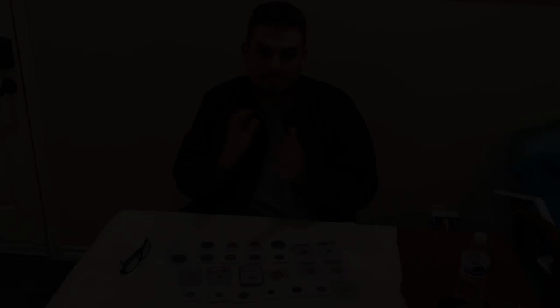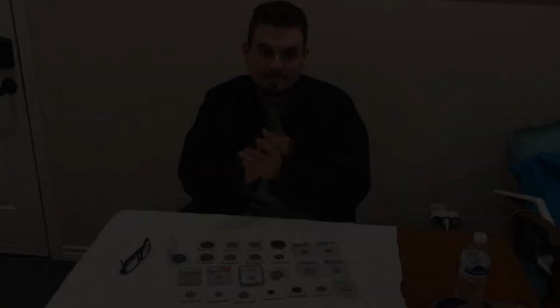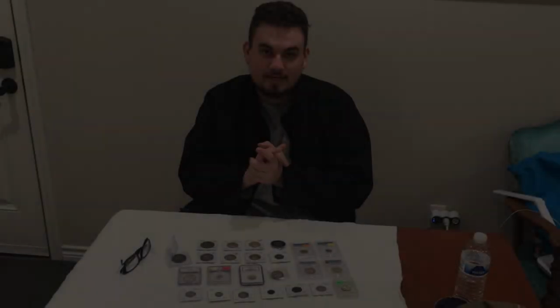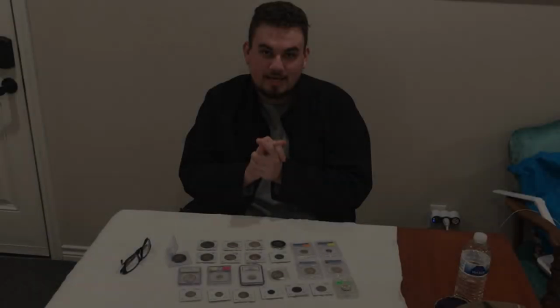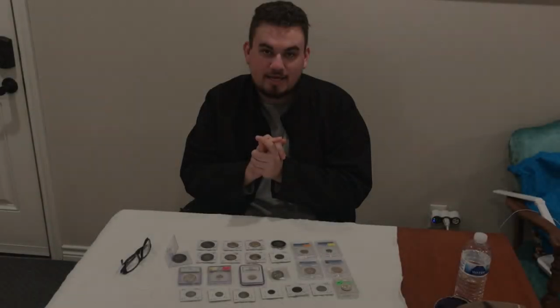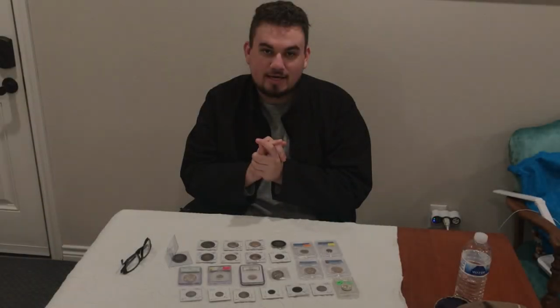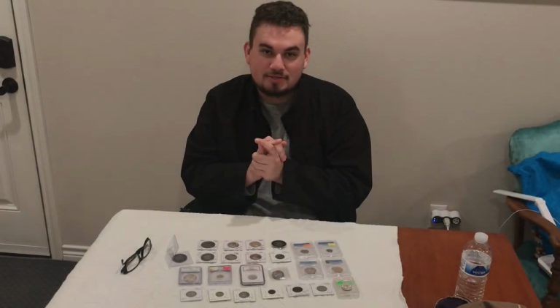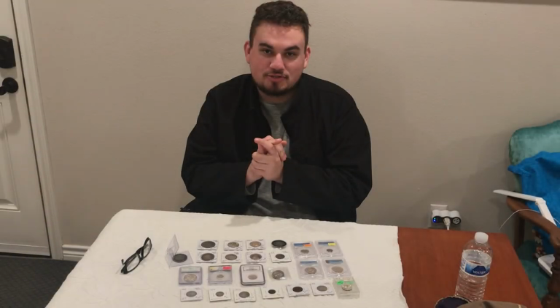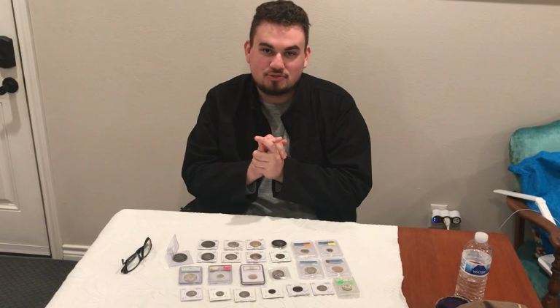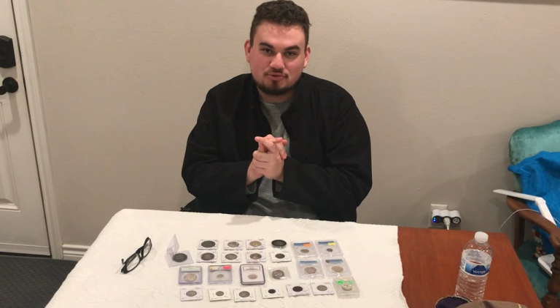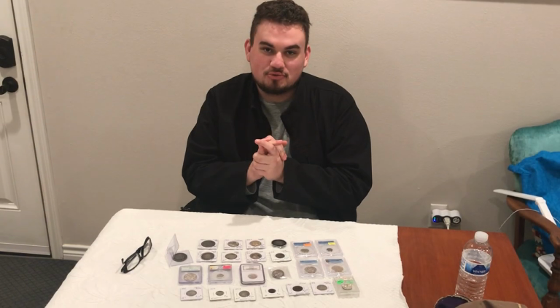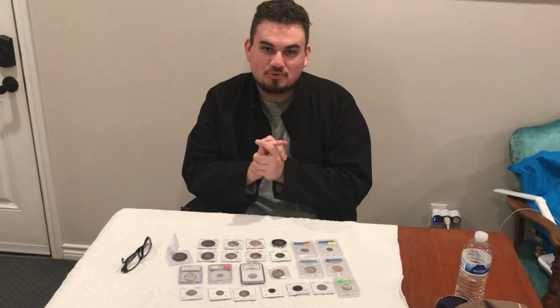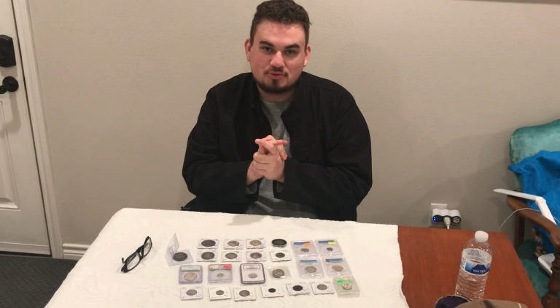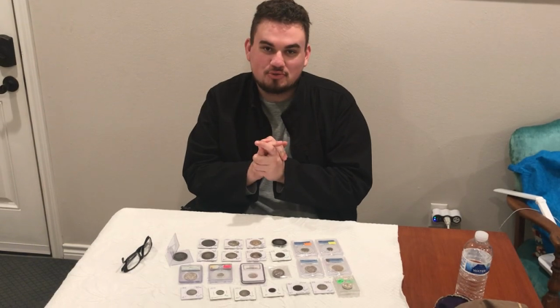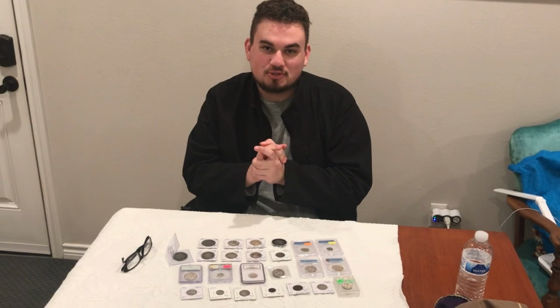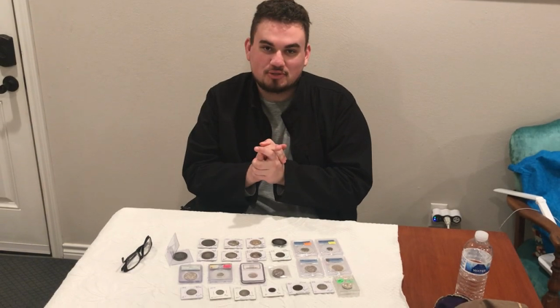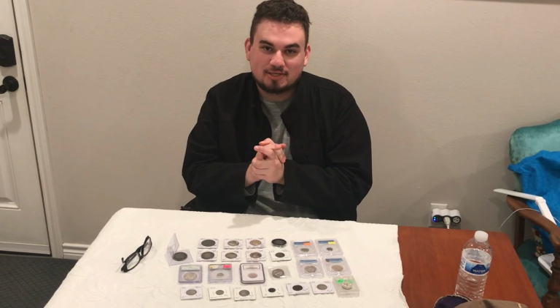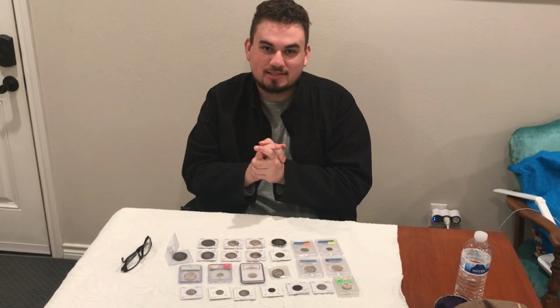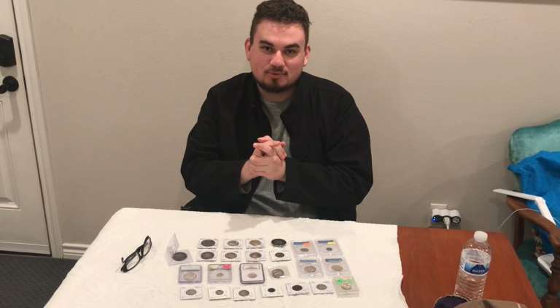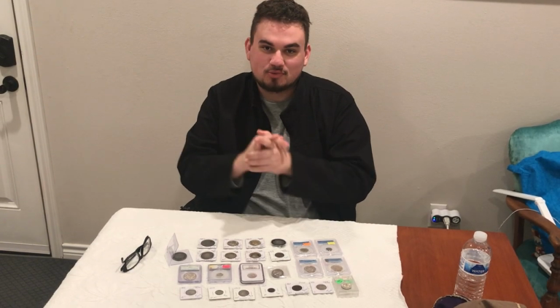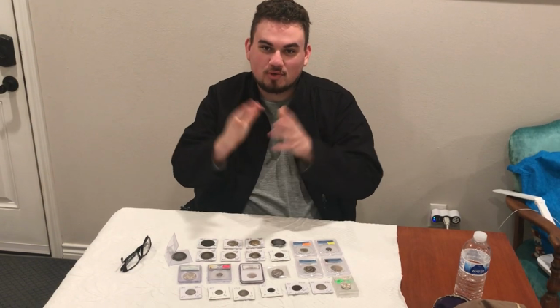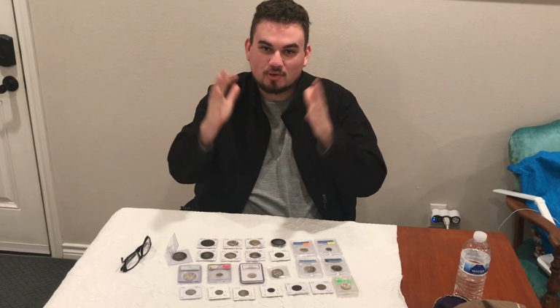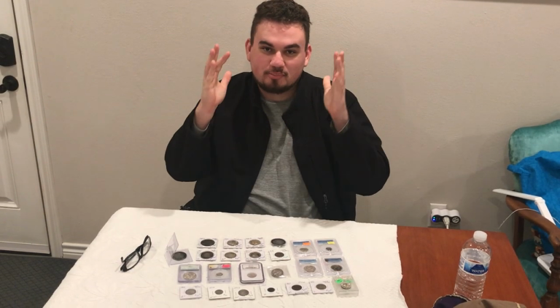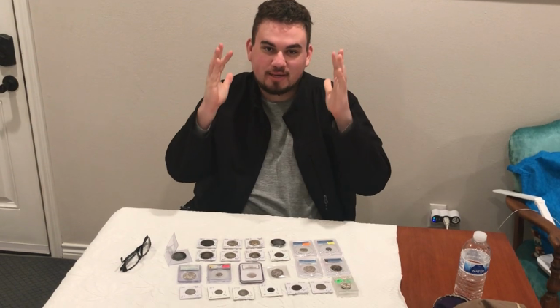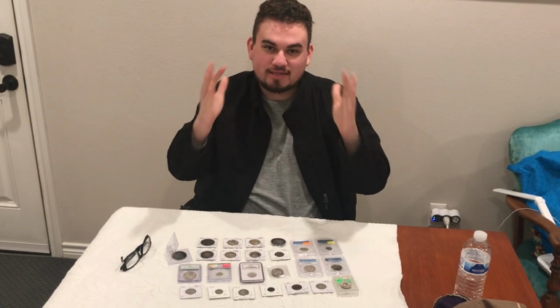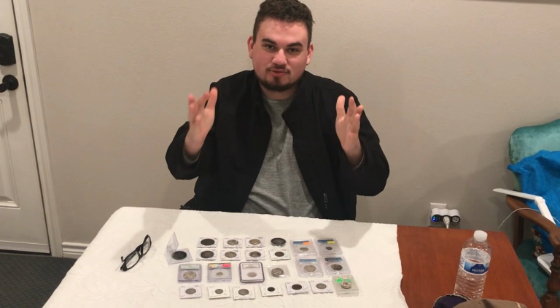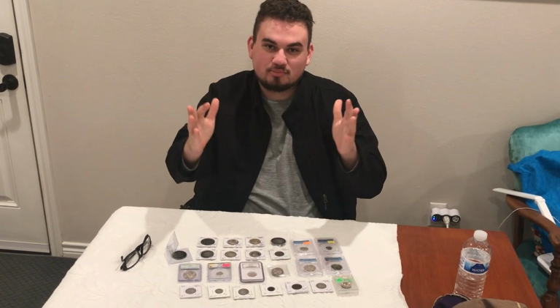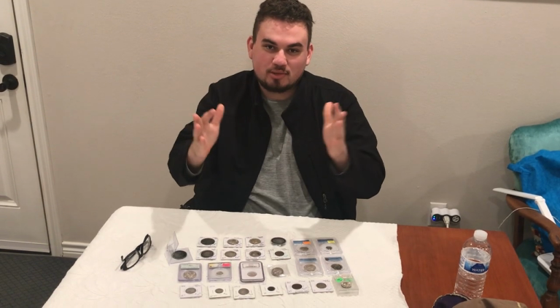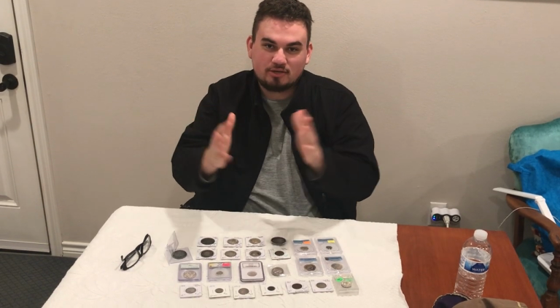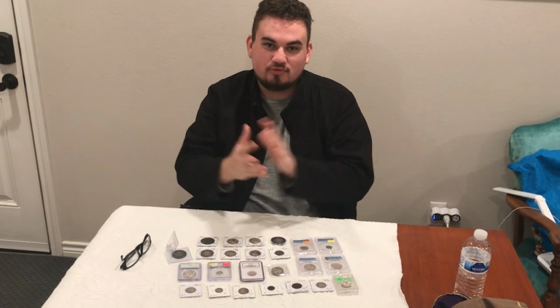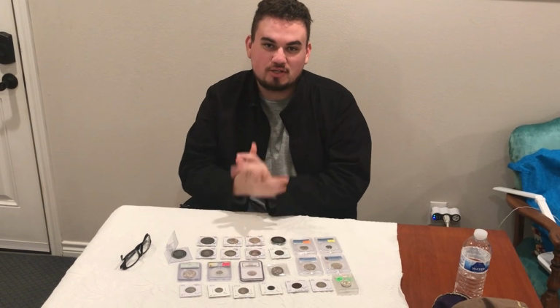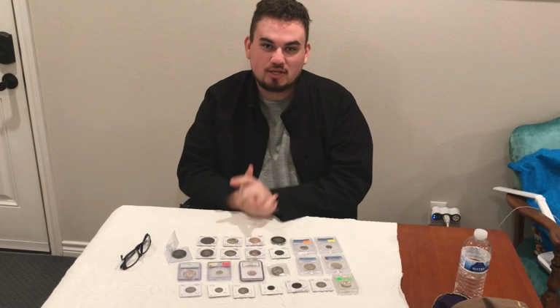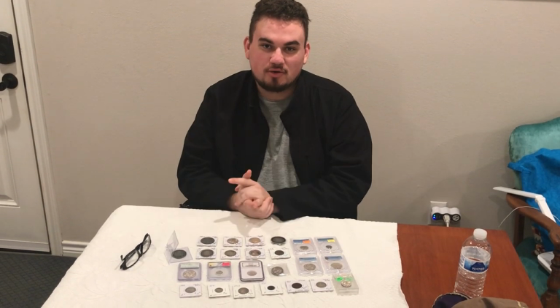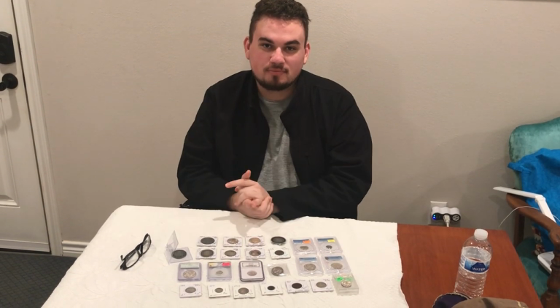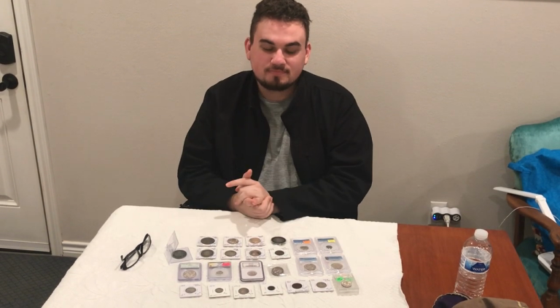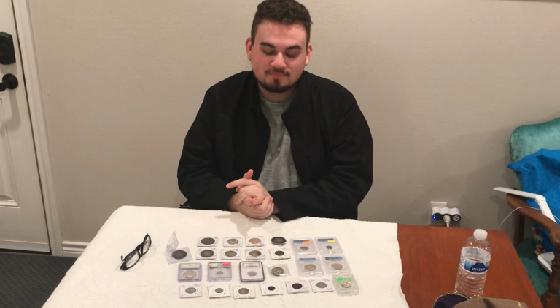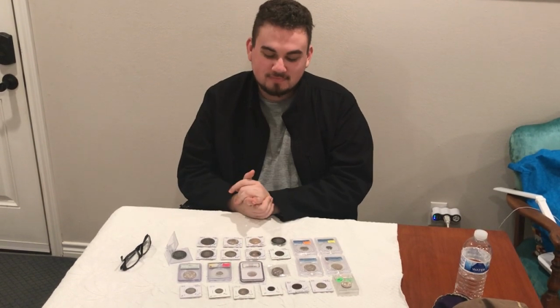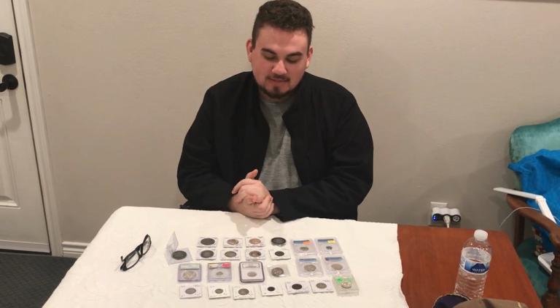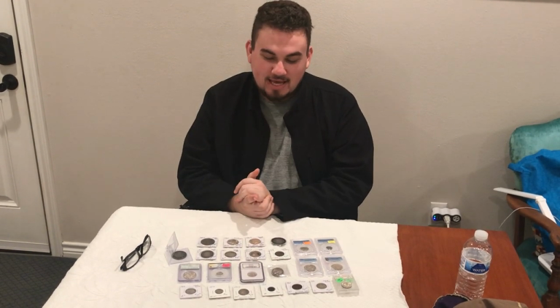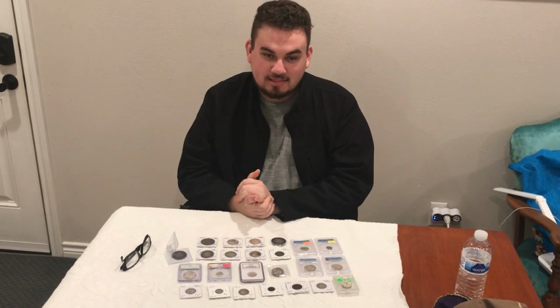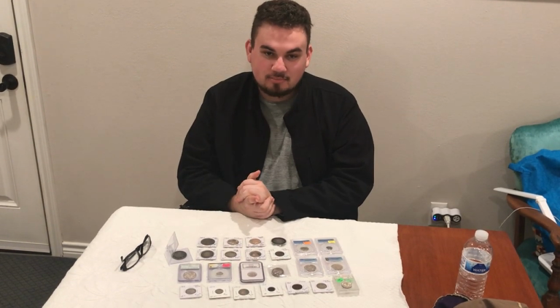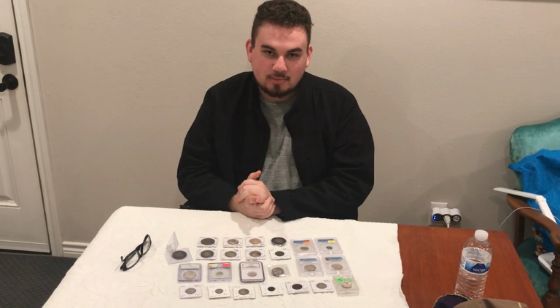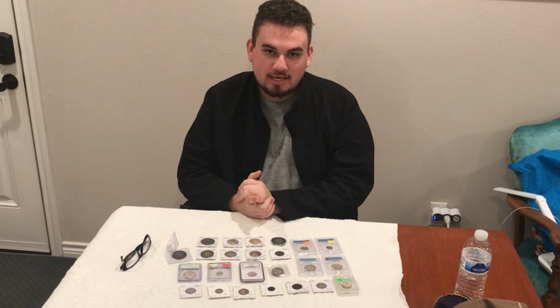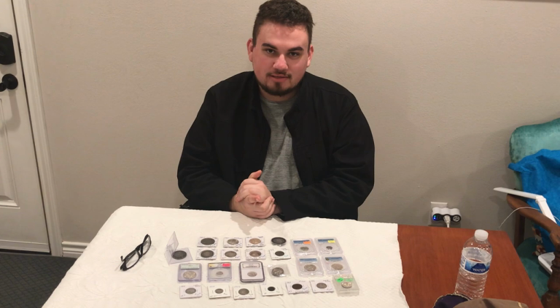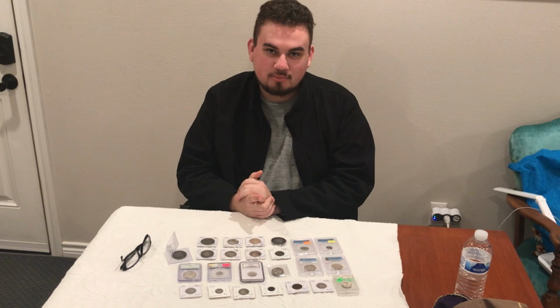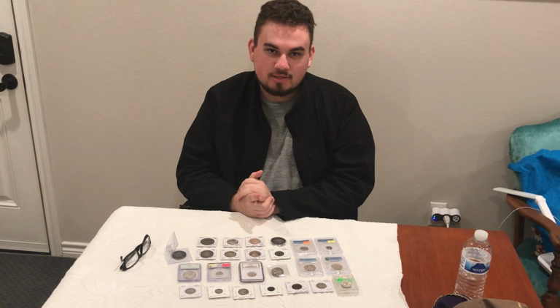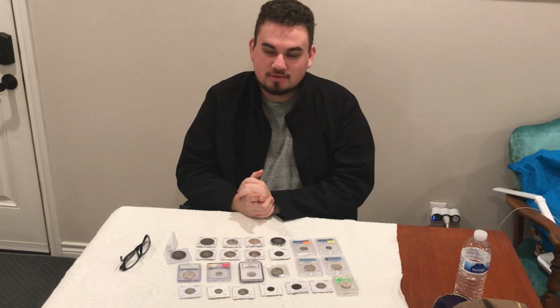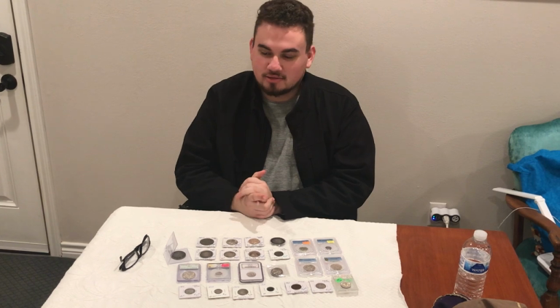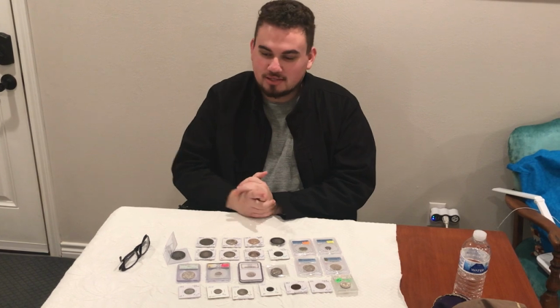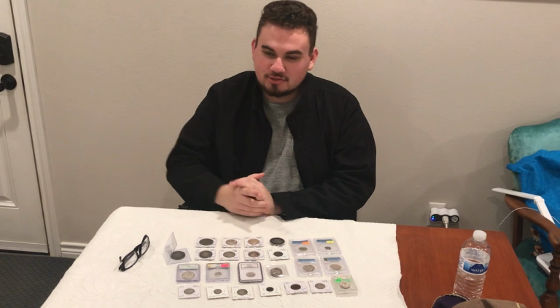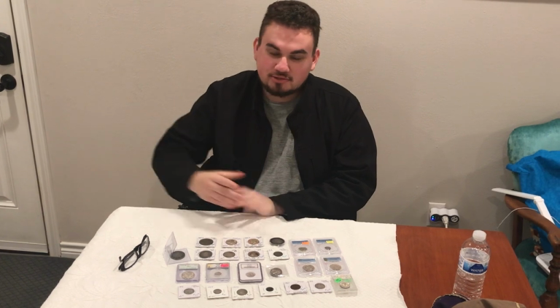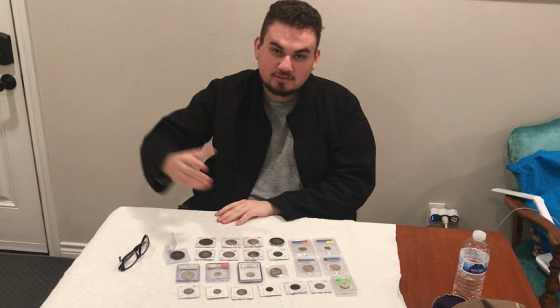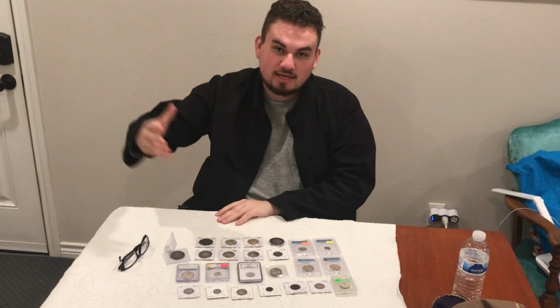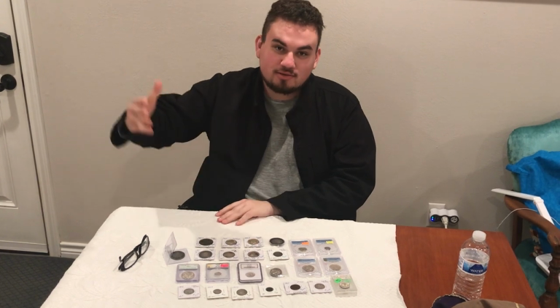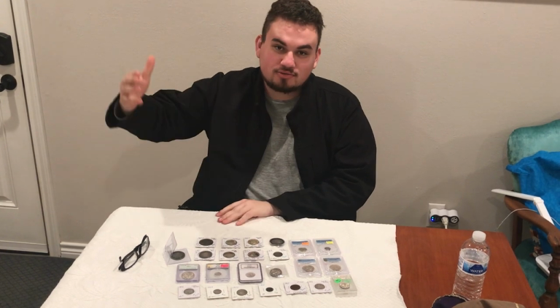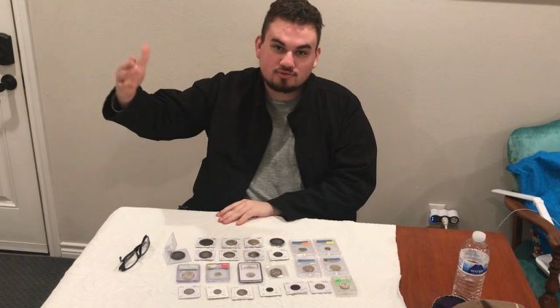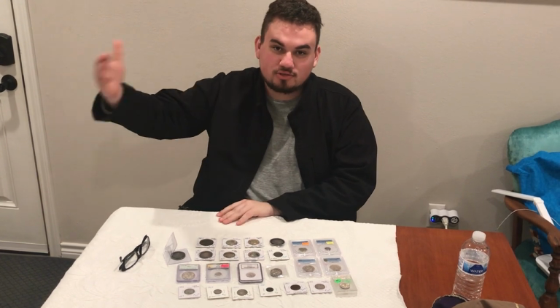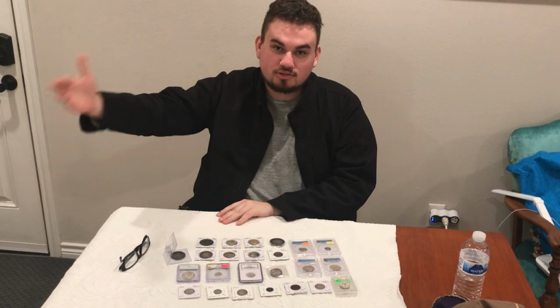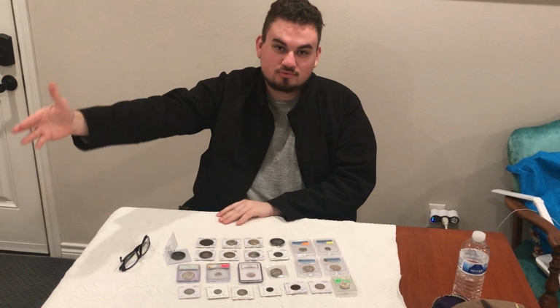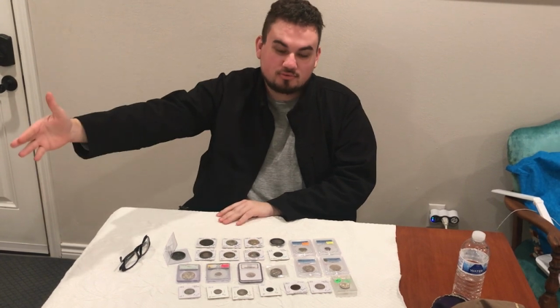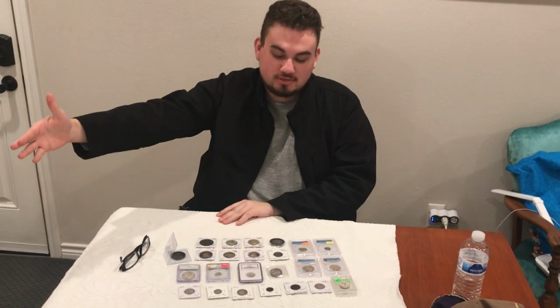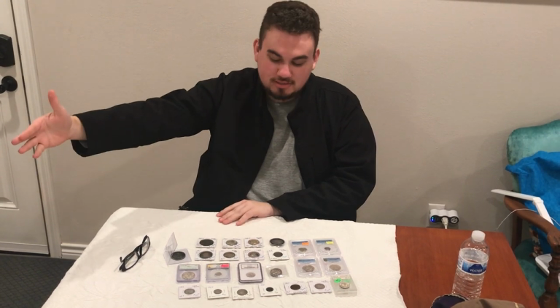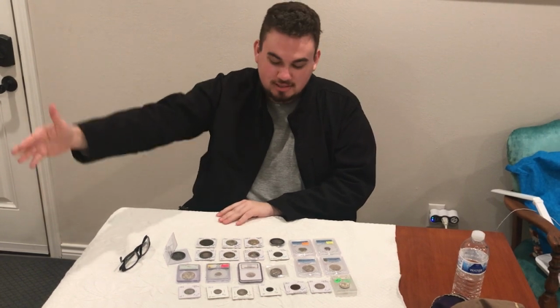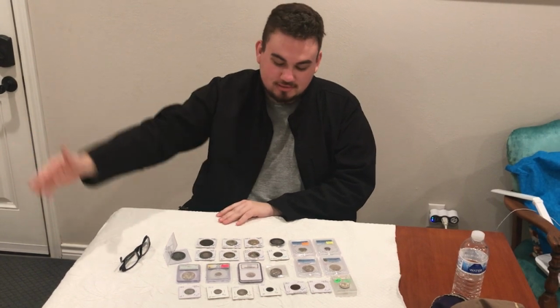Hey guys, this is Drew with Acusha Collectibles. Welcome back to a brand new video at the man, the myth, the legend's house — Trent Schwartz's house.